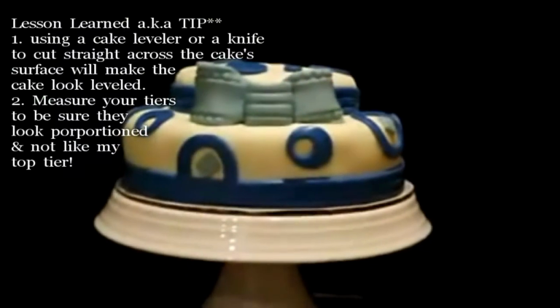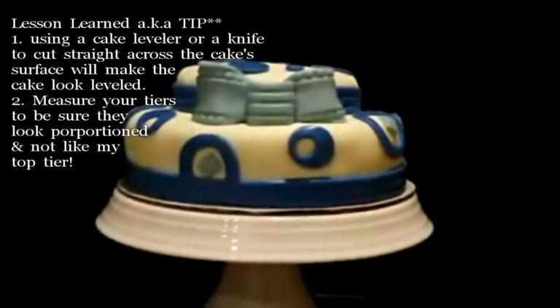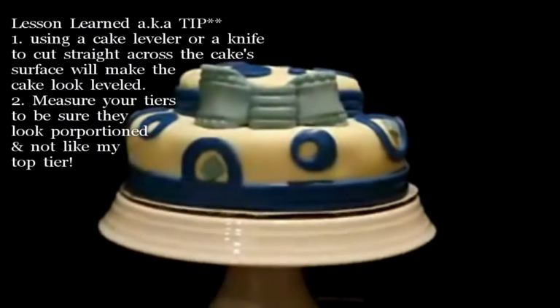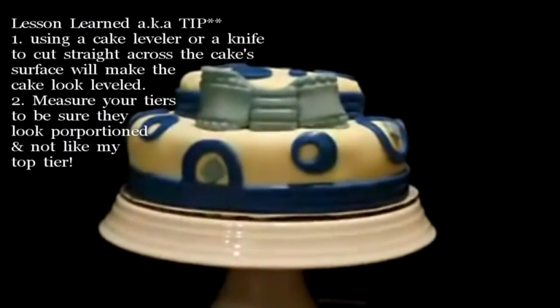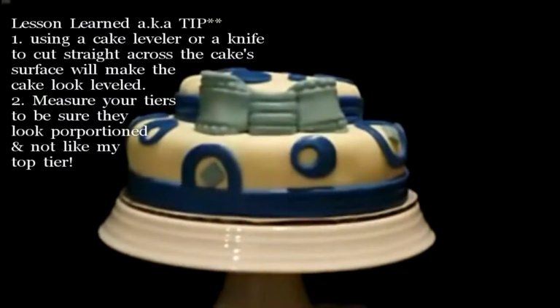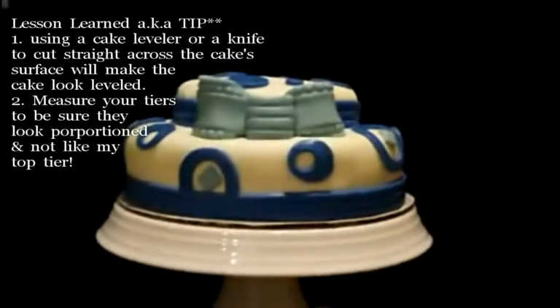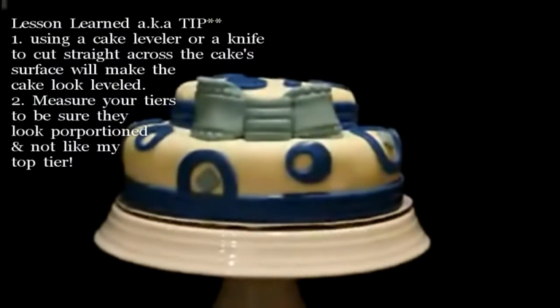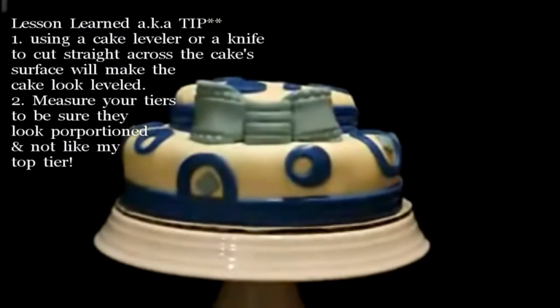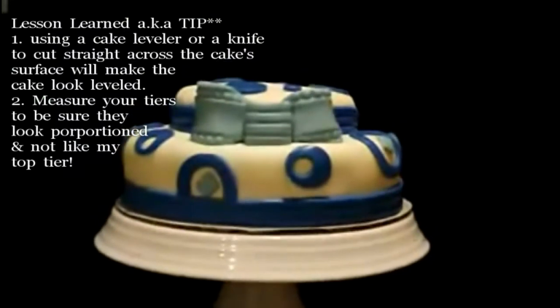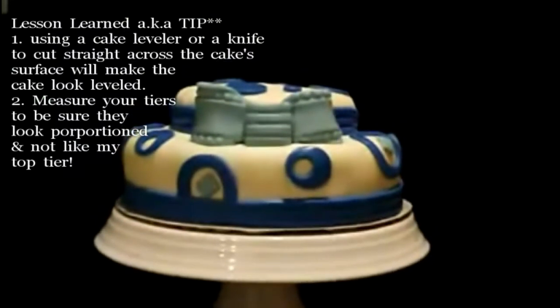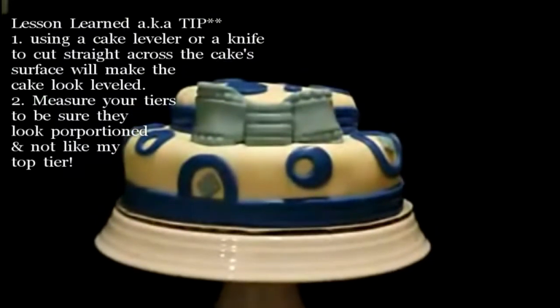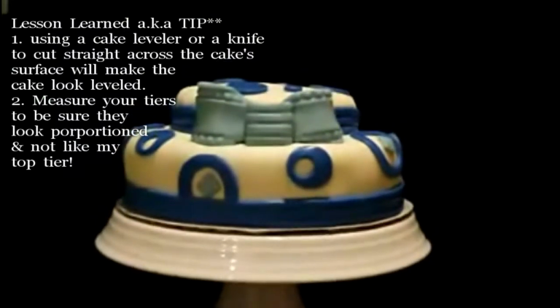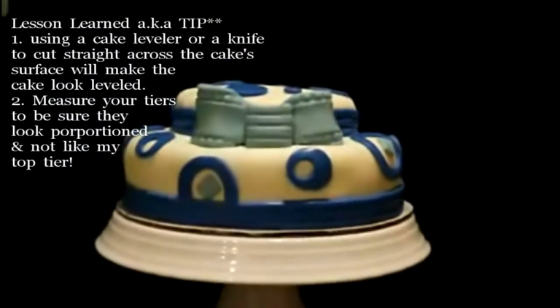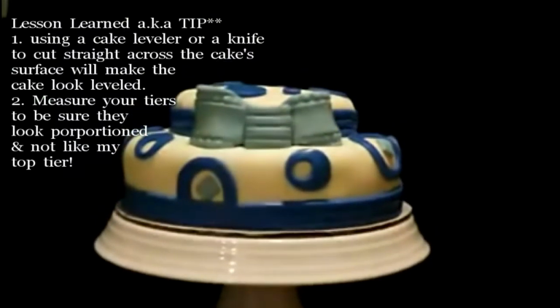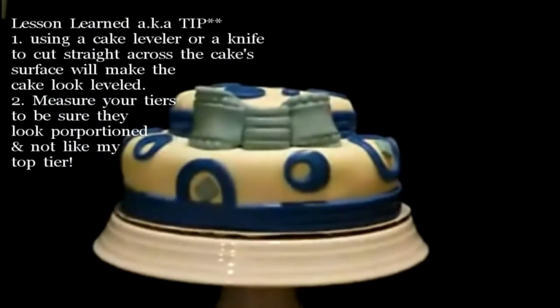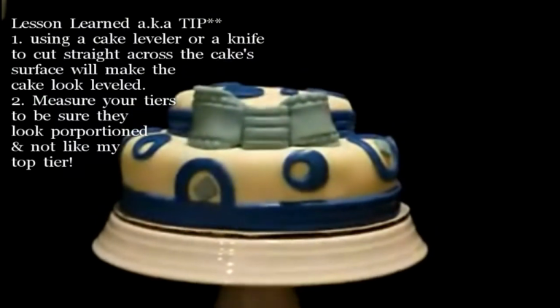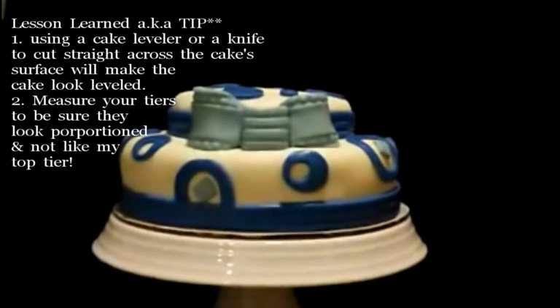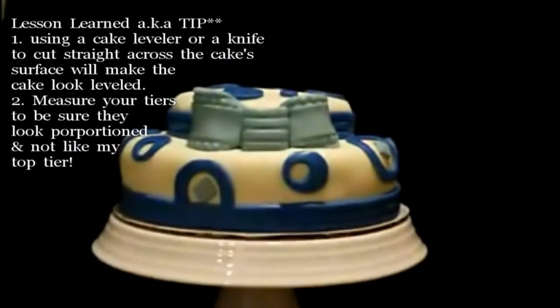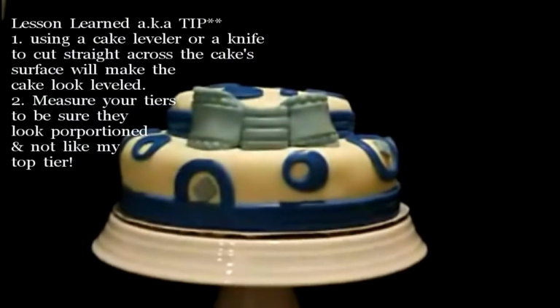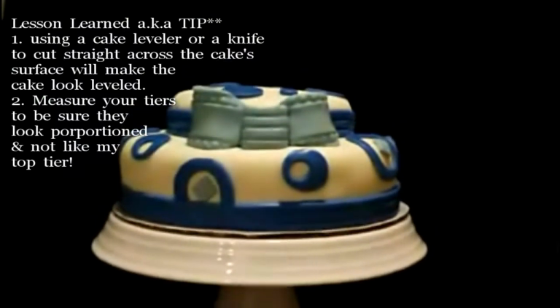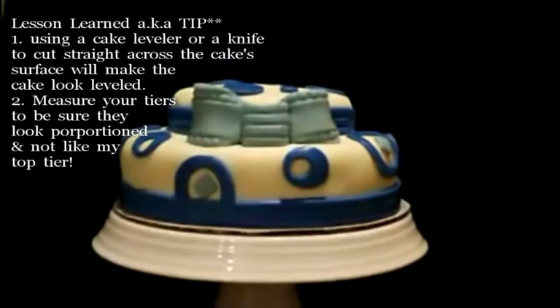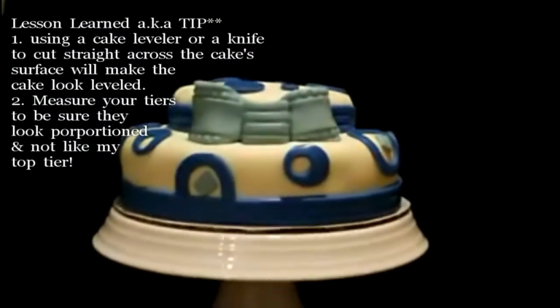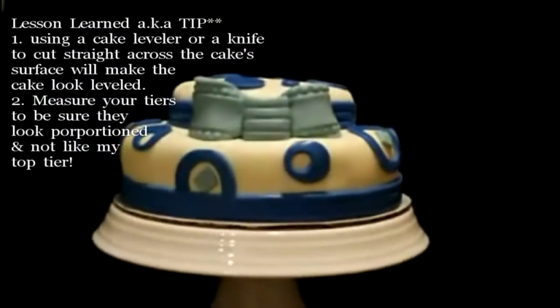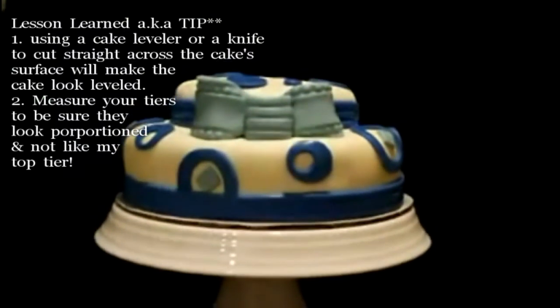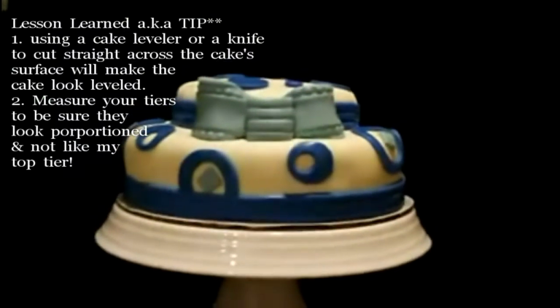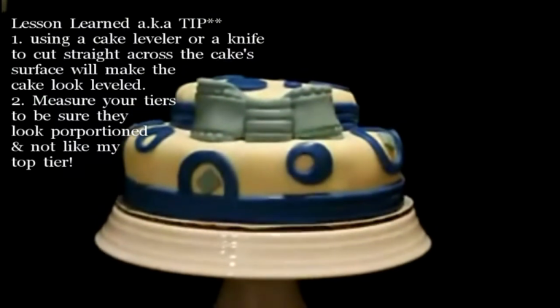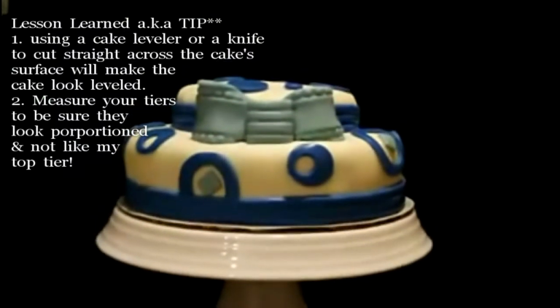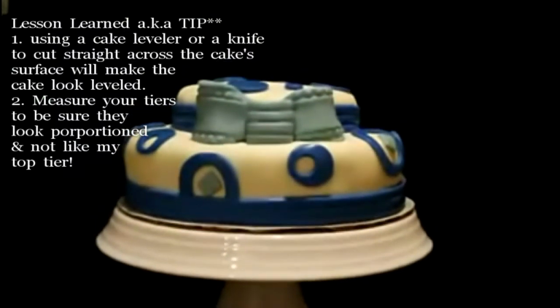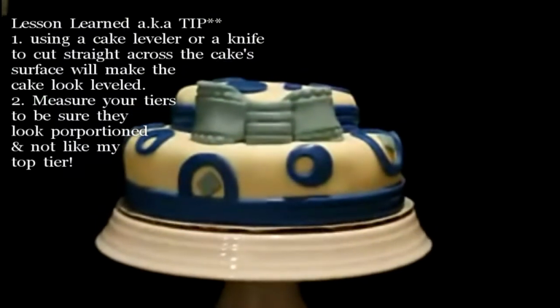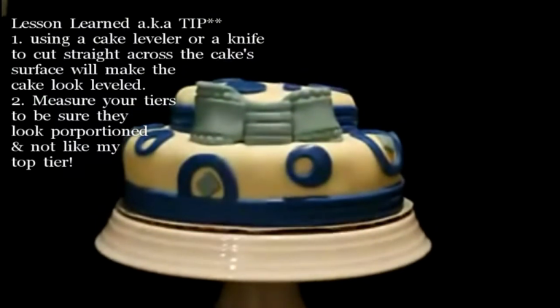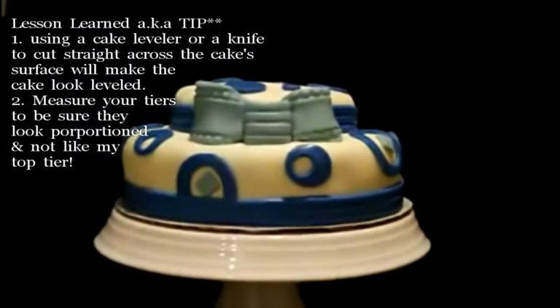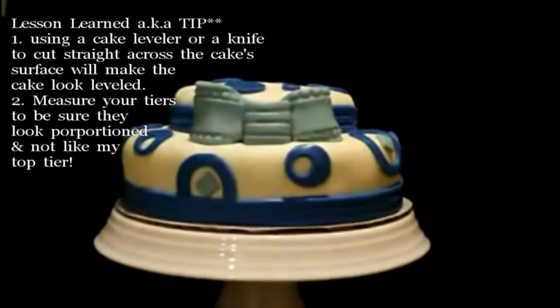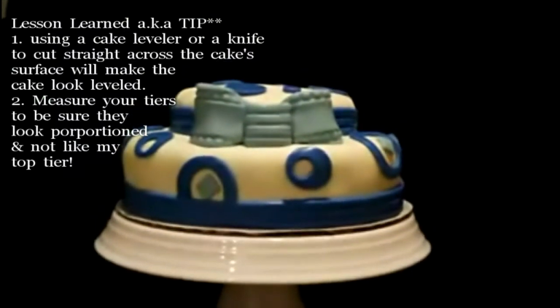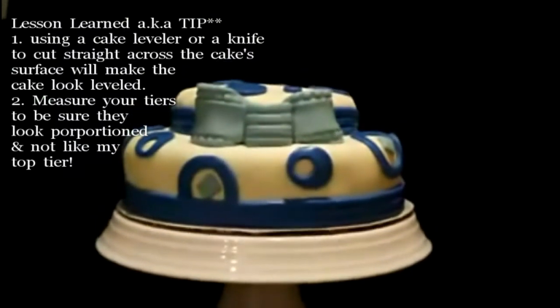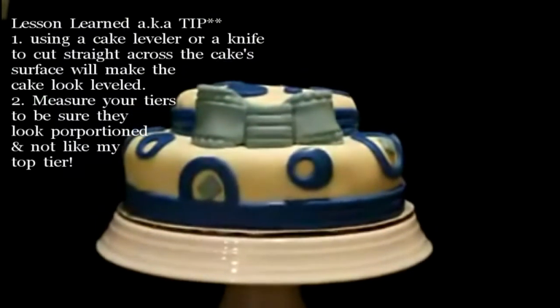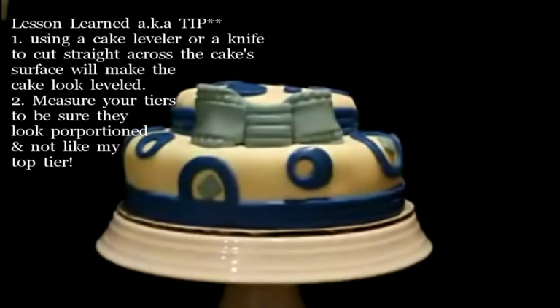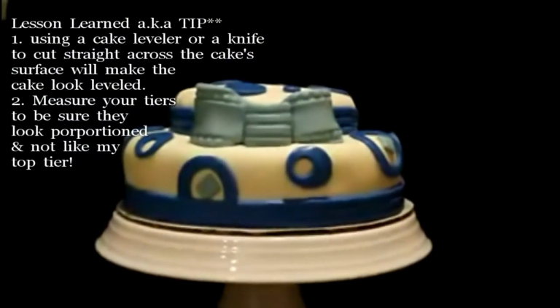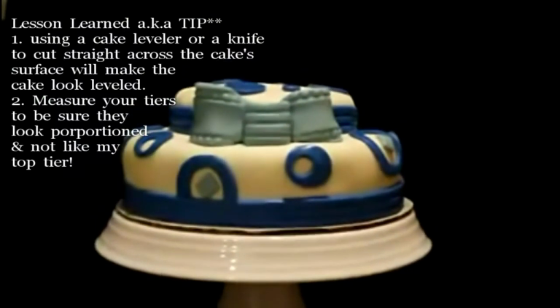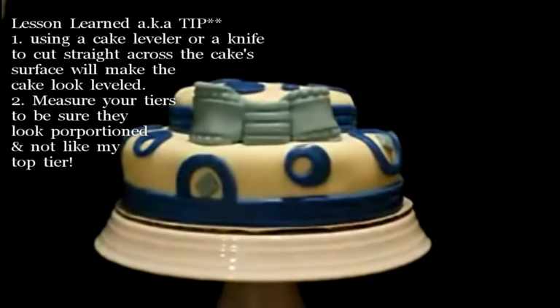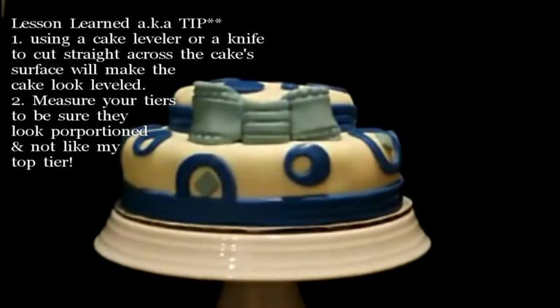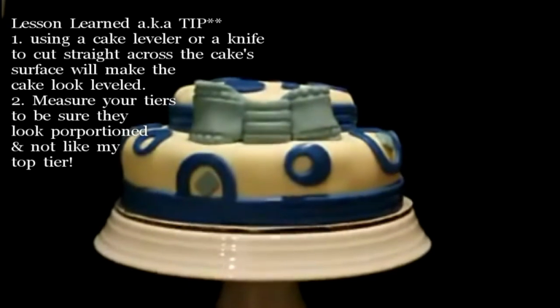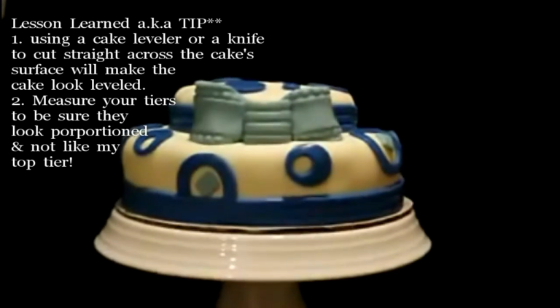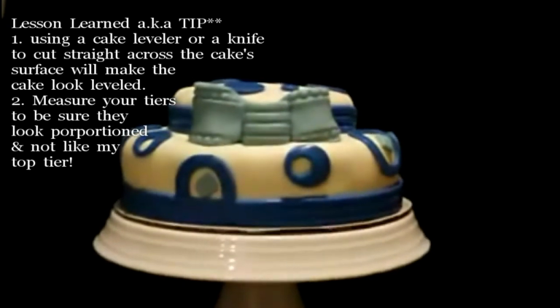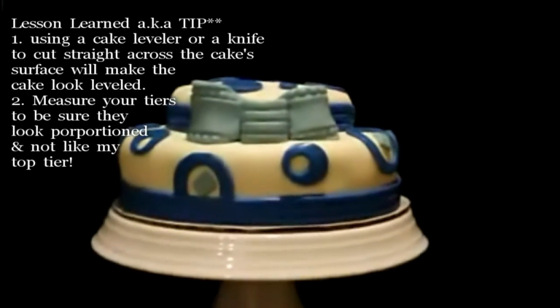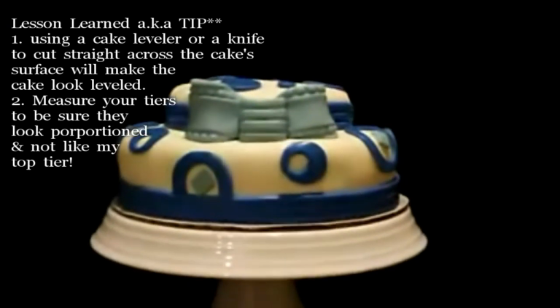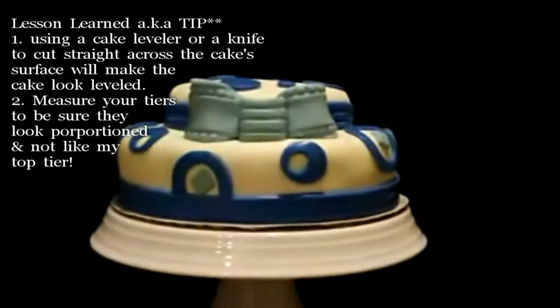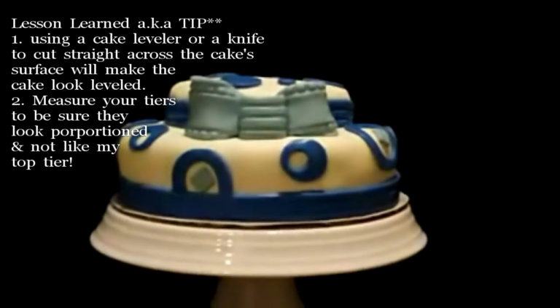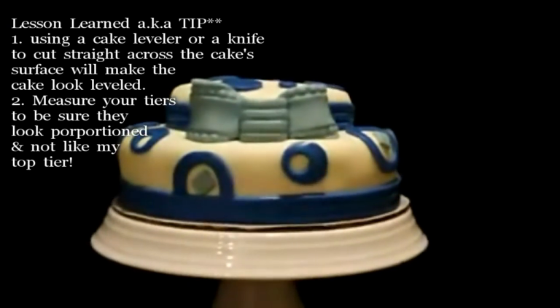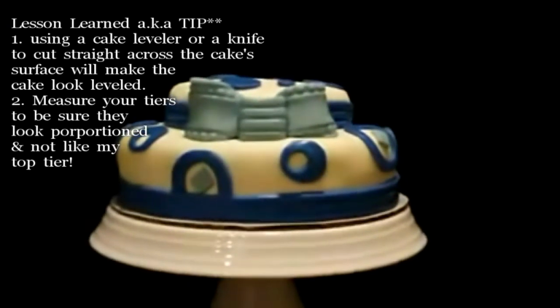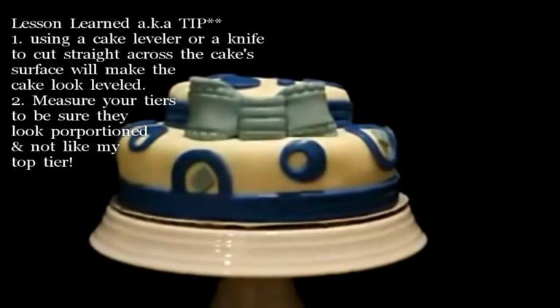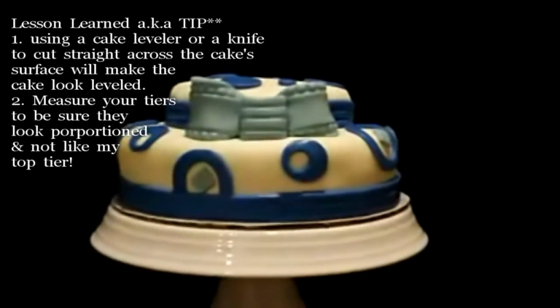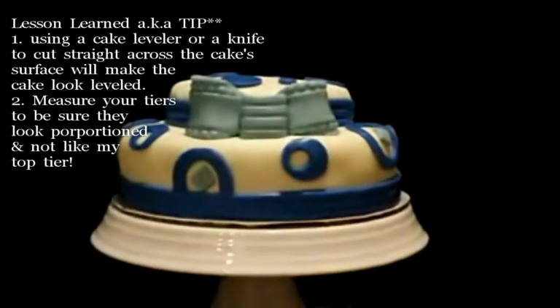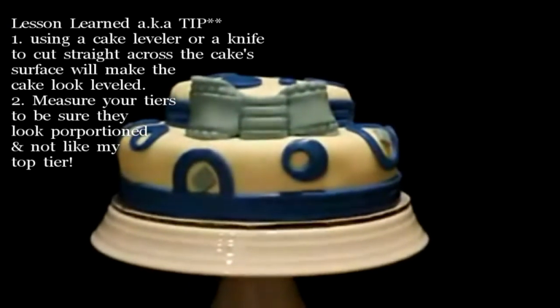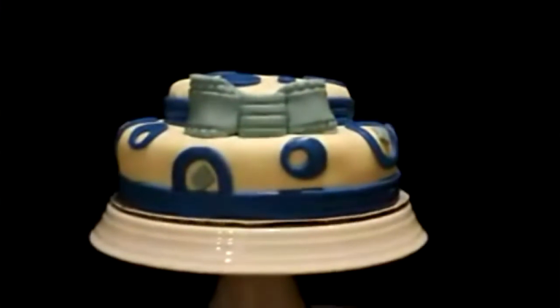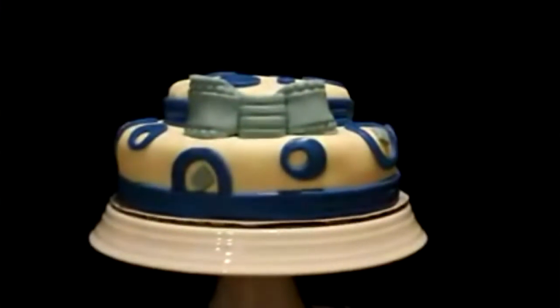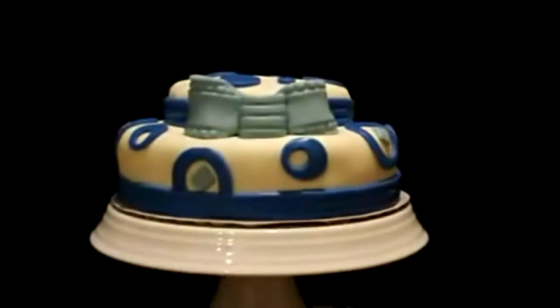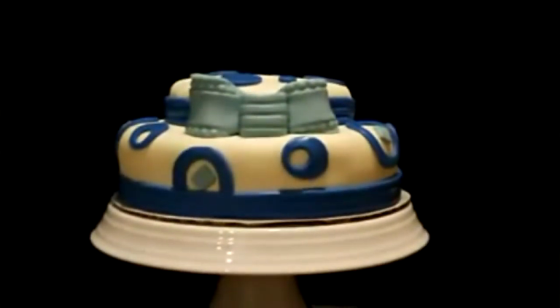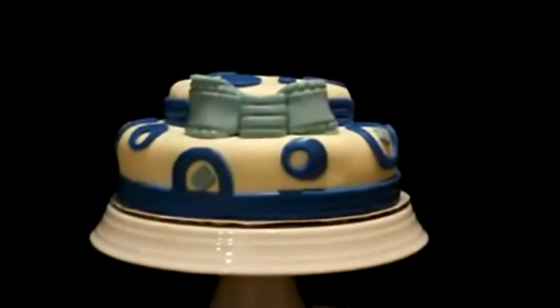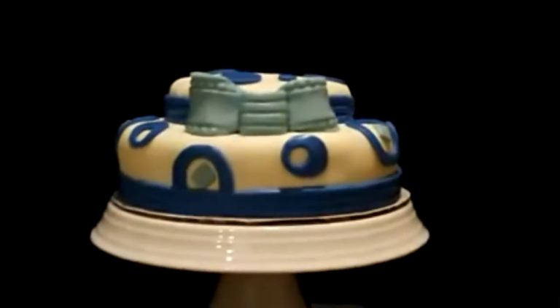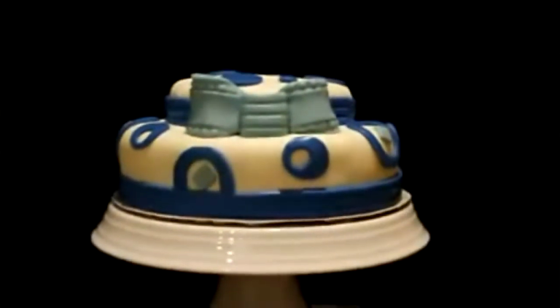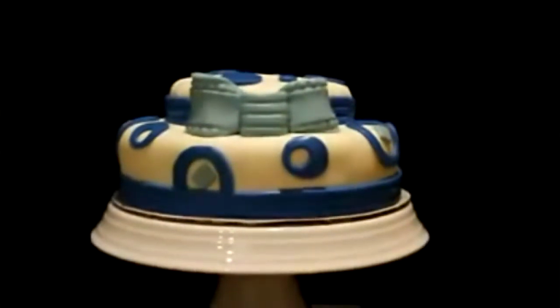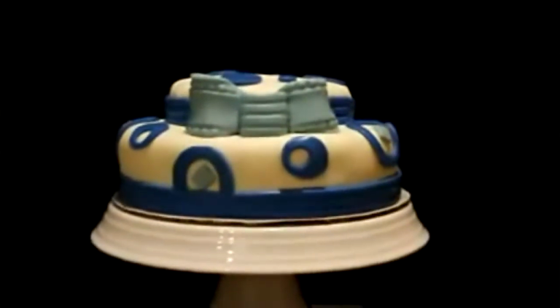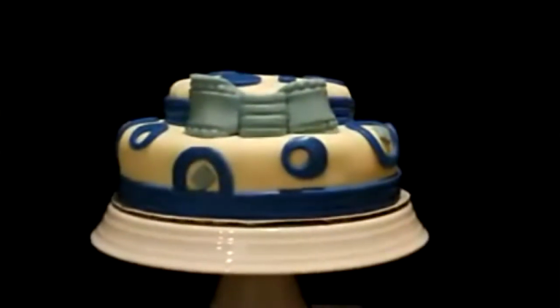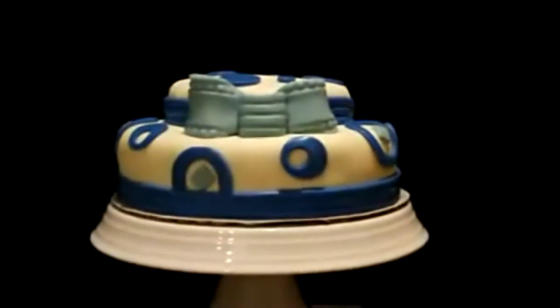Lesson learned: using a cake cover or a knife to cut straight across the cake surface will make the cake level. Measure your tiers to be sure they look proportioned.